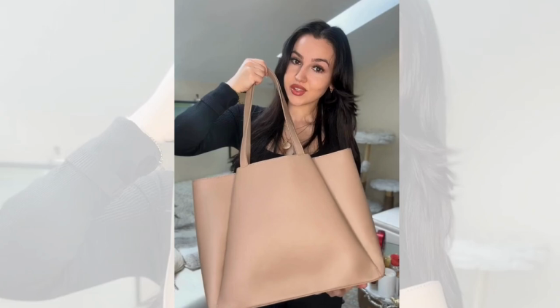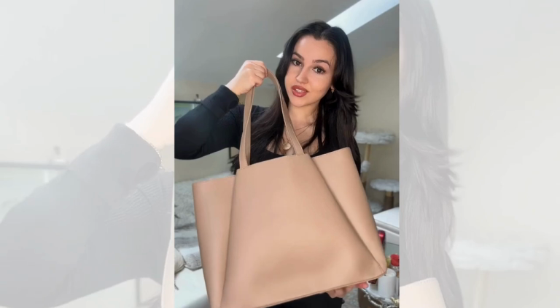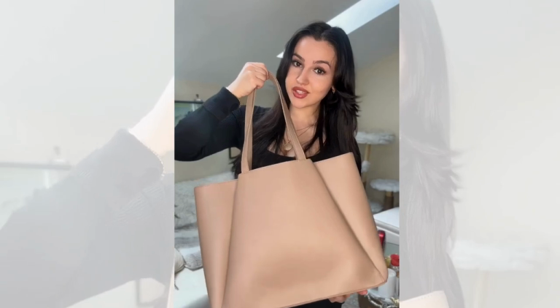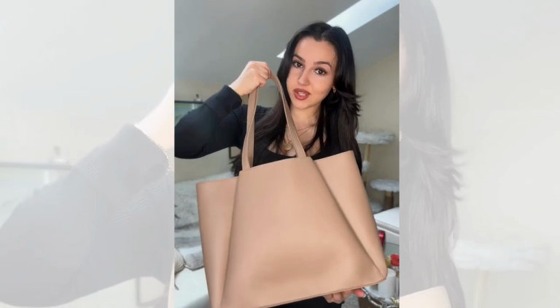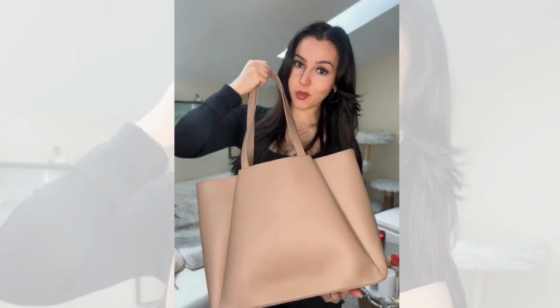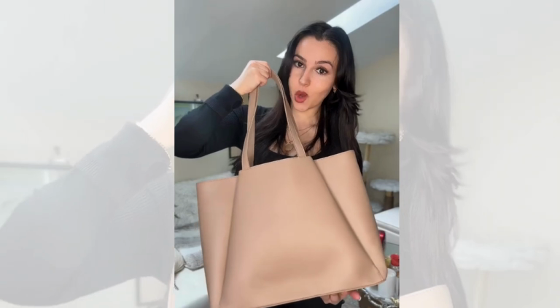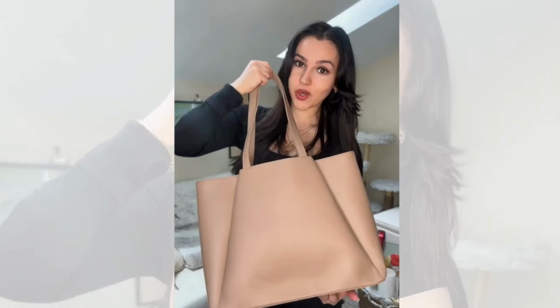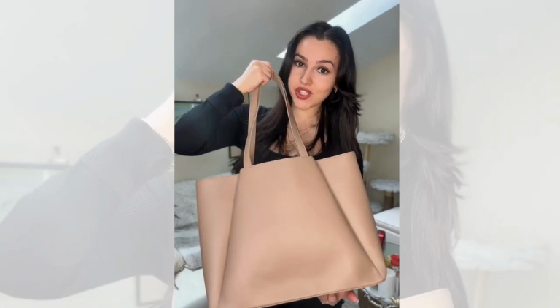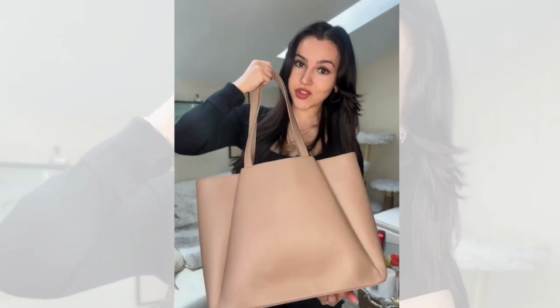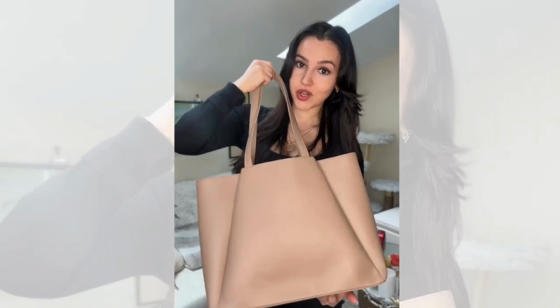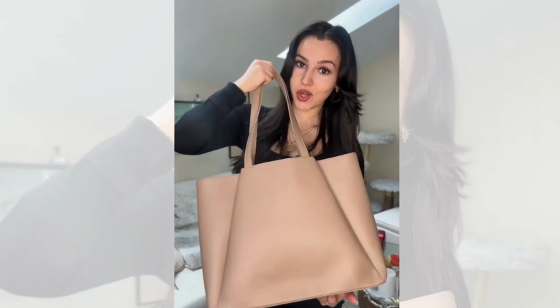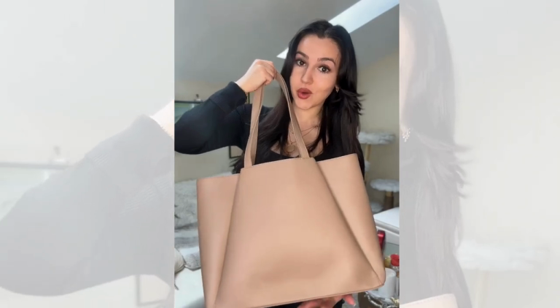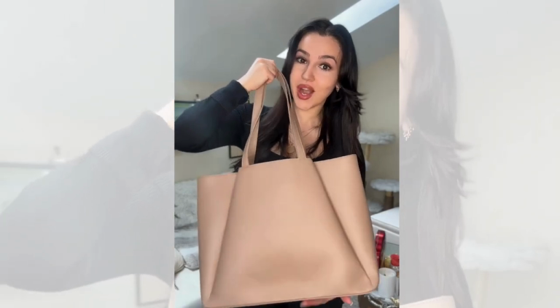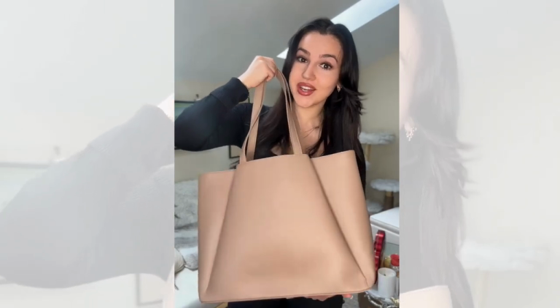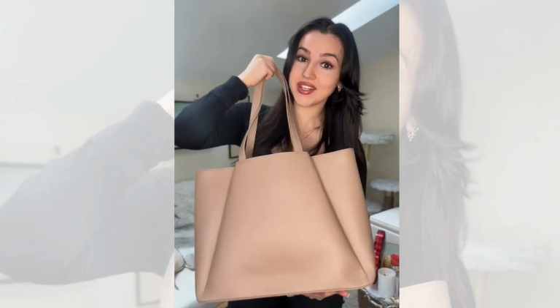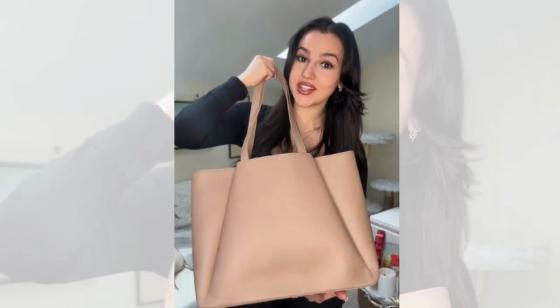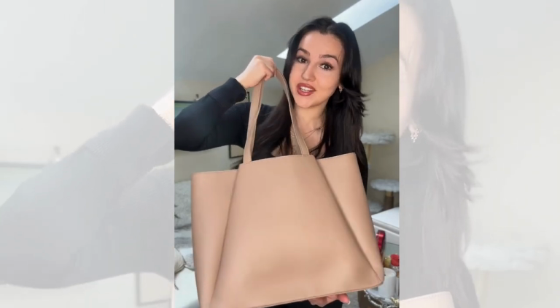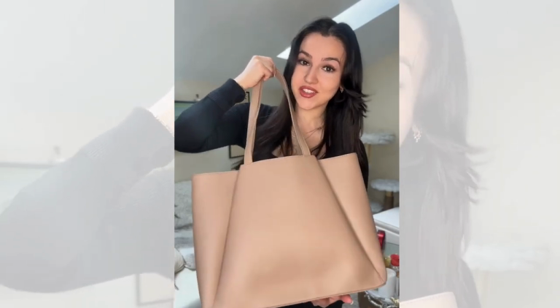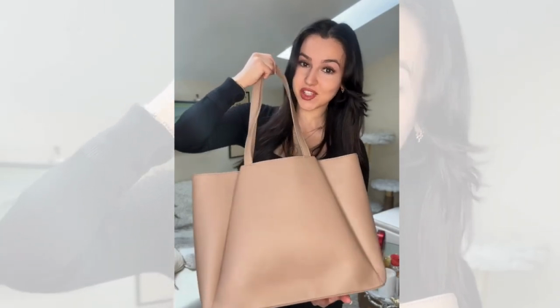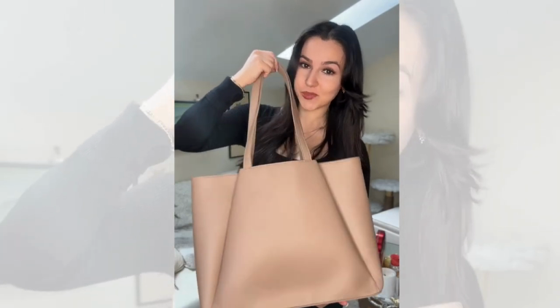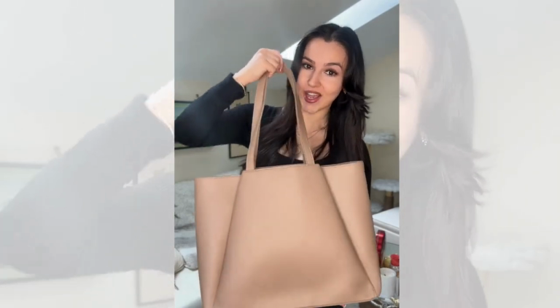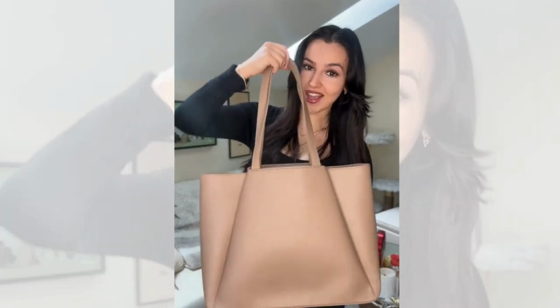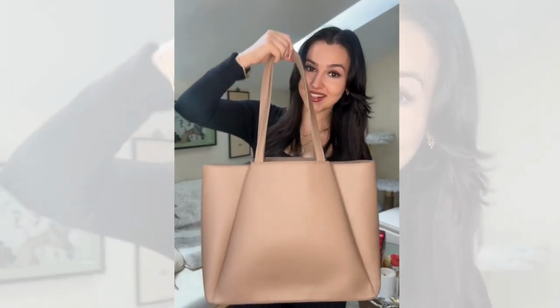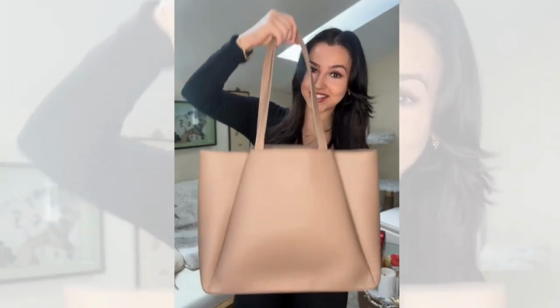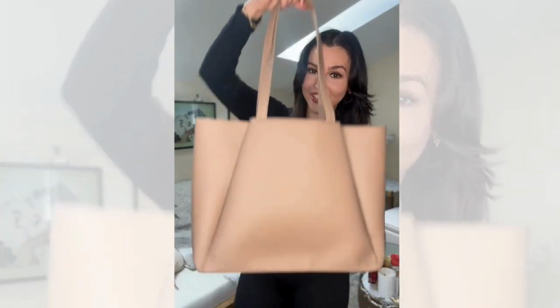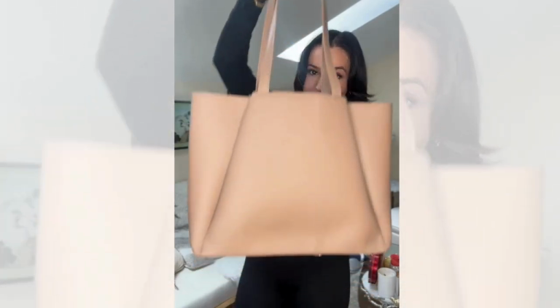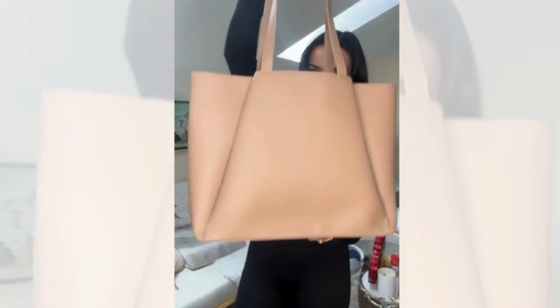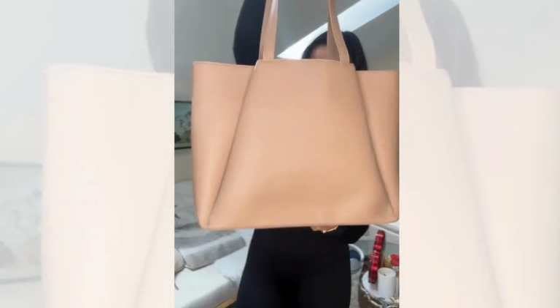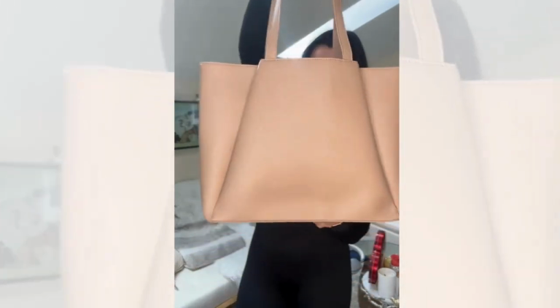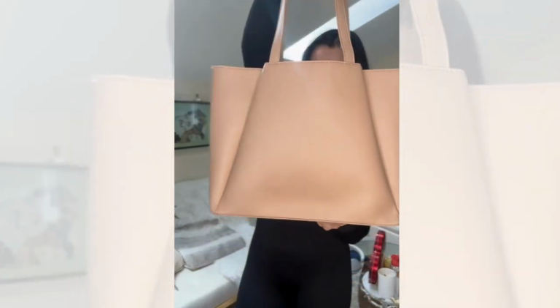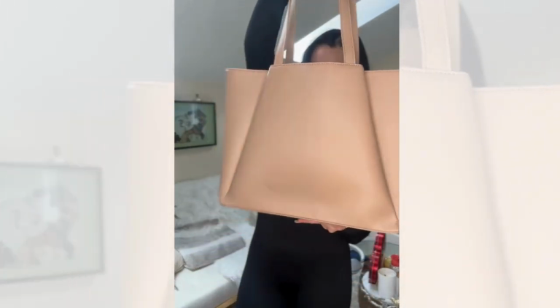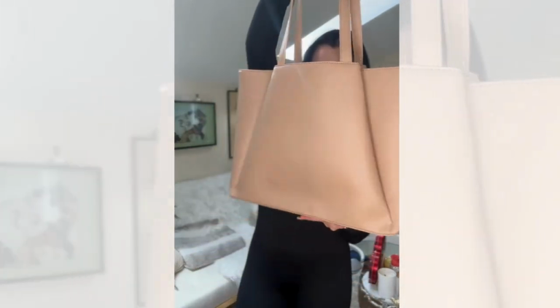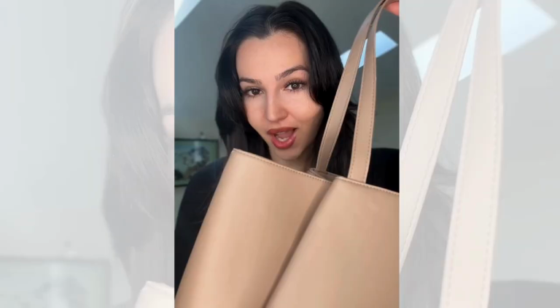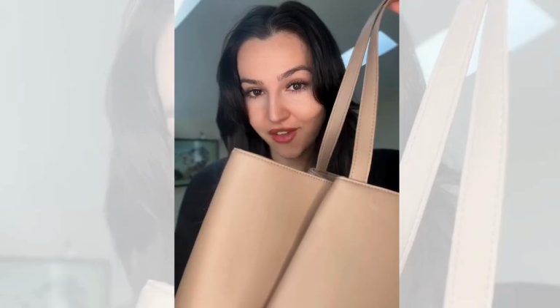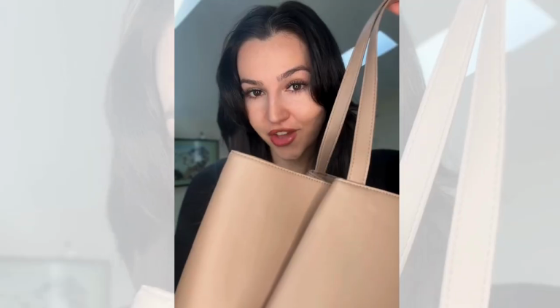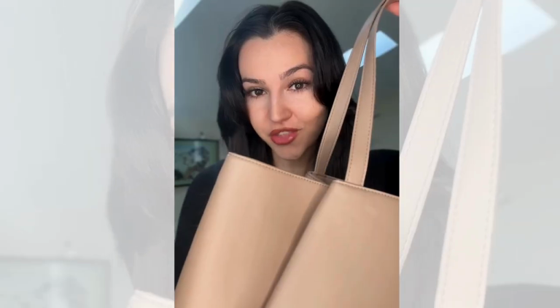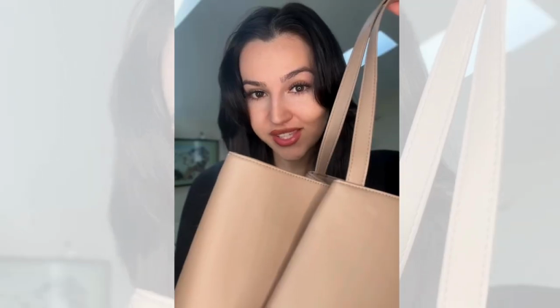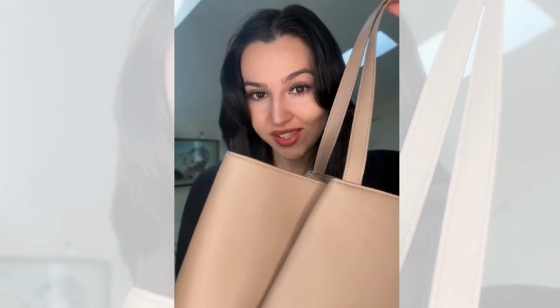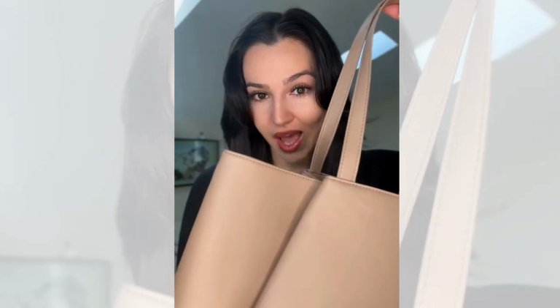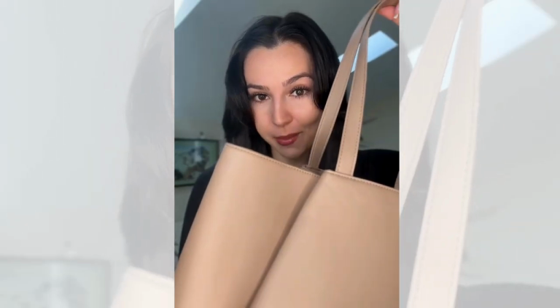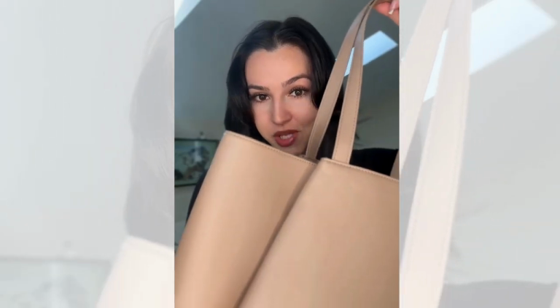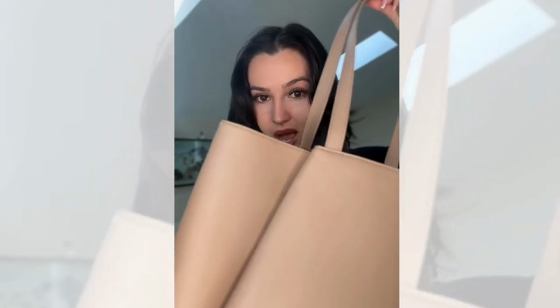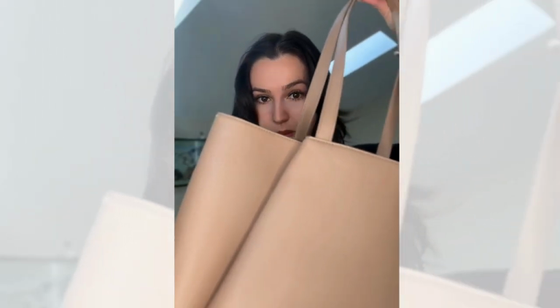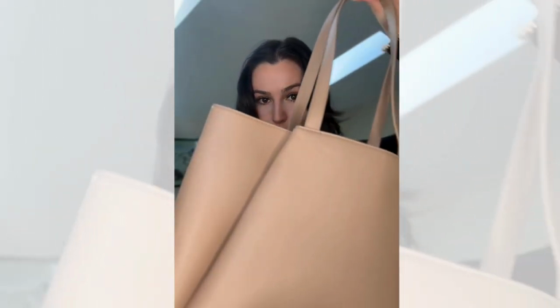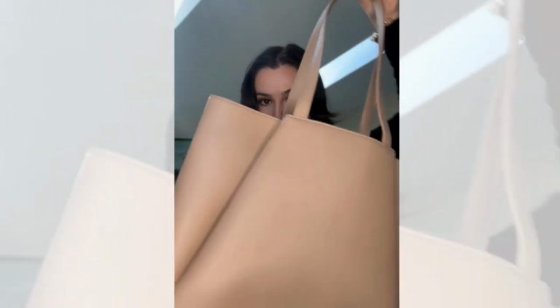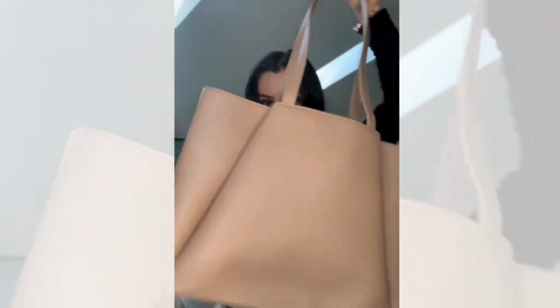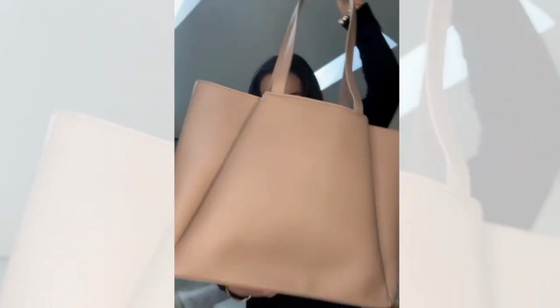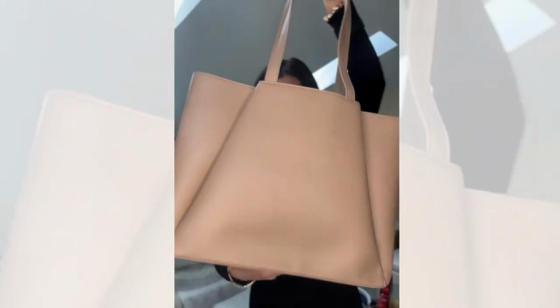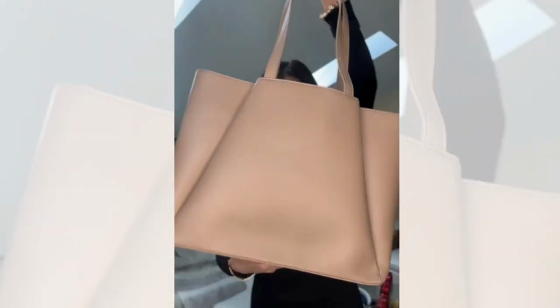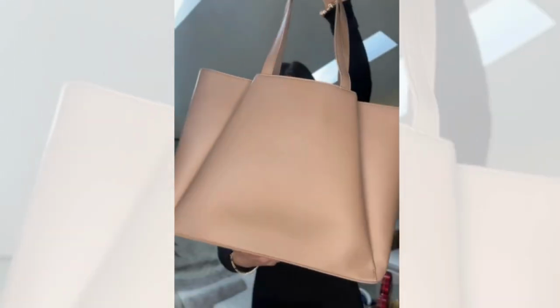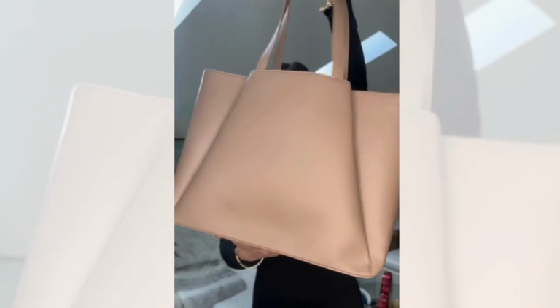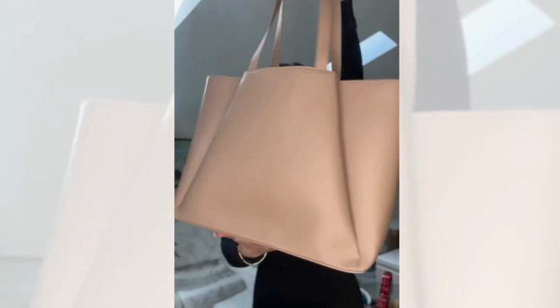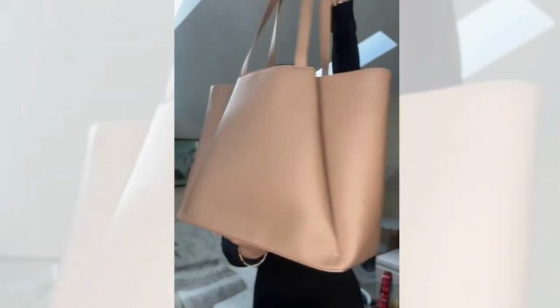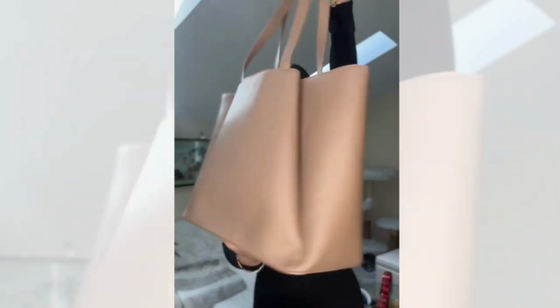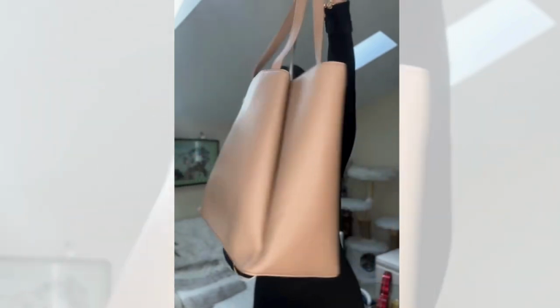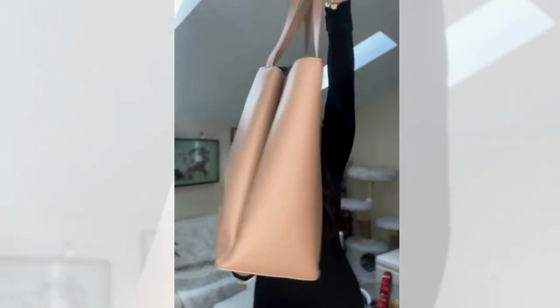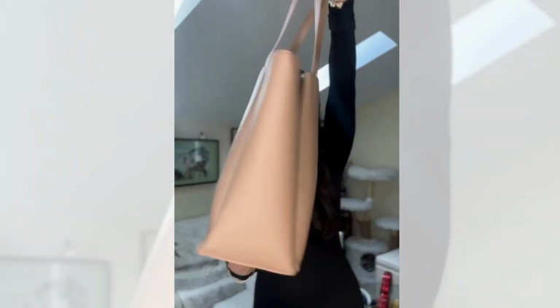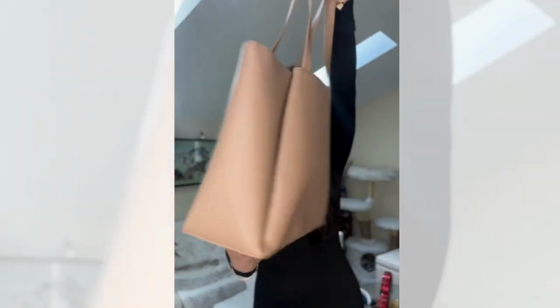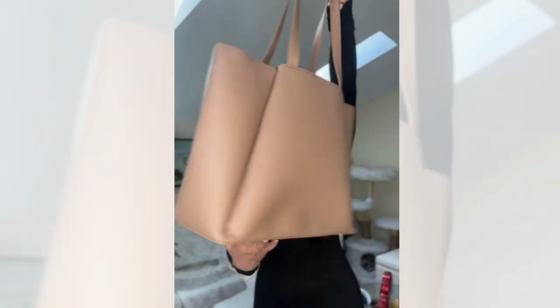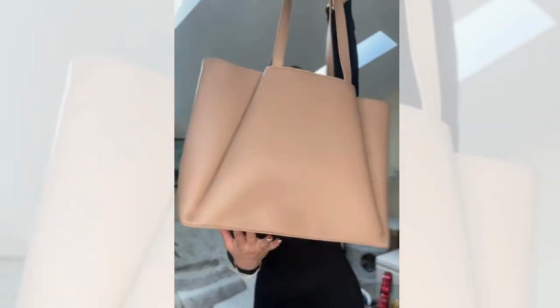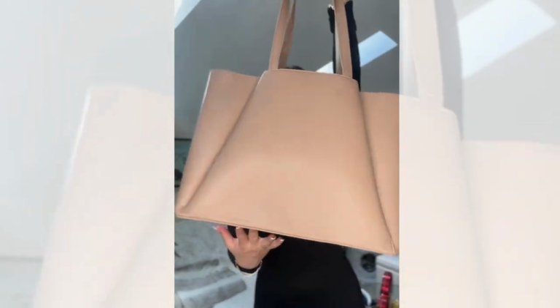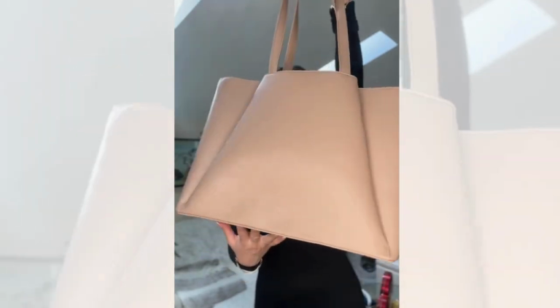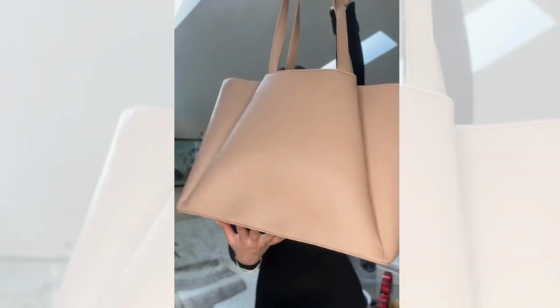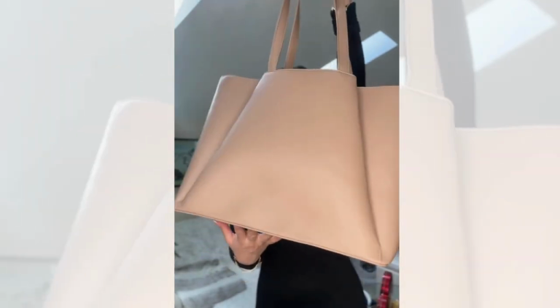Since I'm always on the go, I needed this bag to keep me in check. I found this laptop work tote bag and it's perfect.